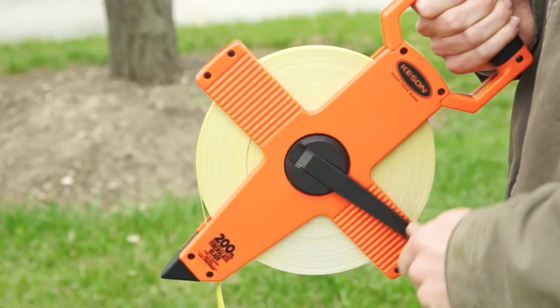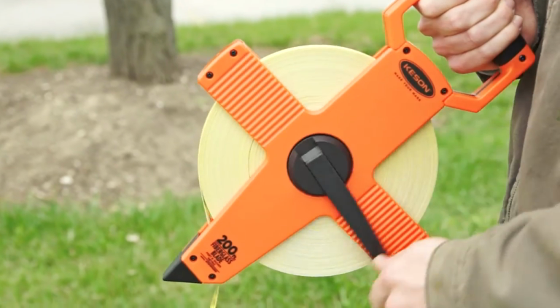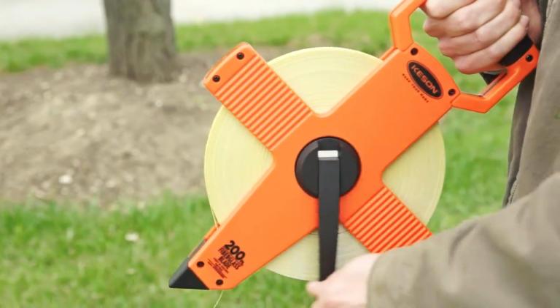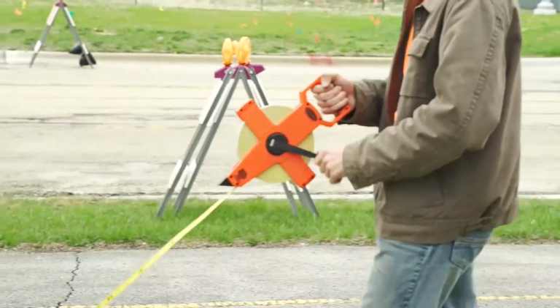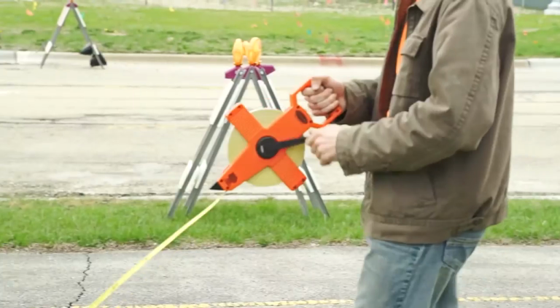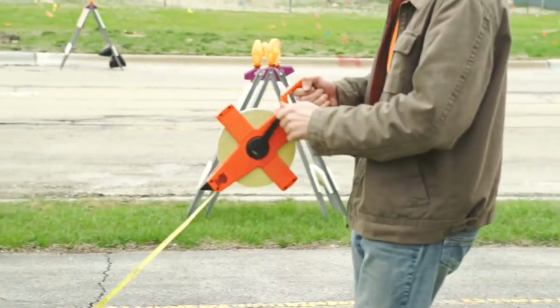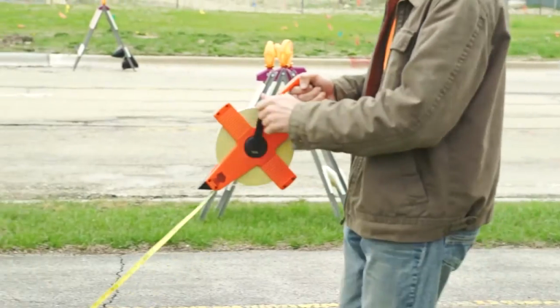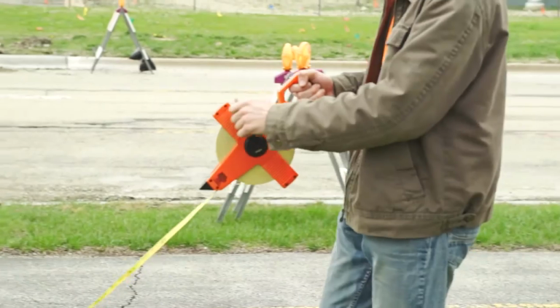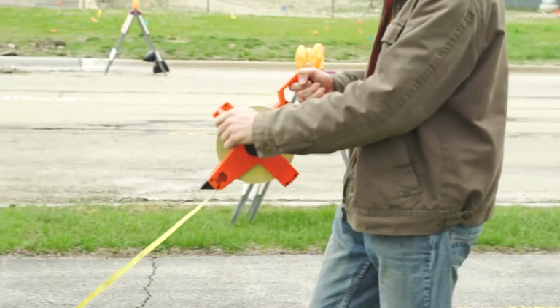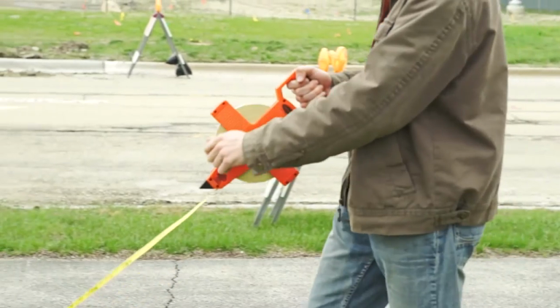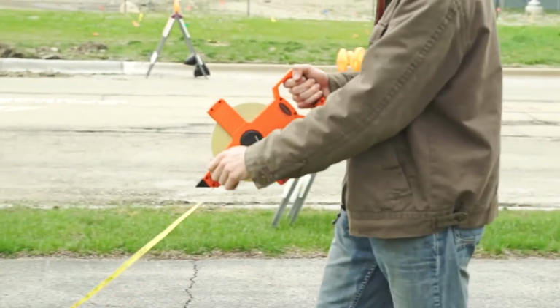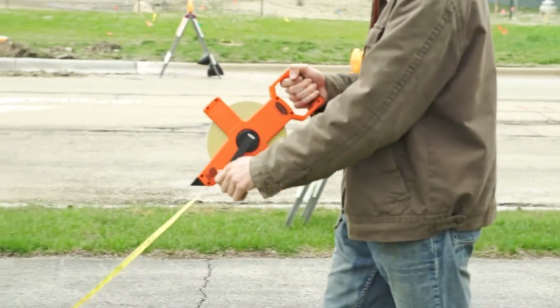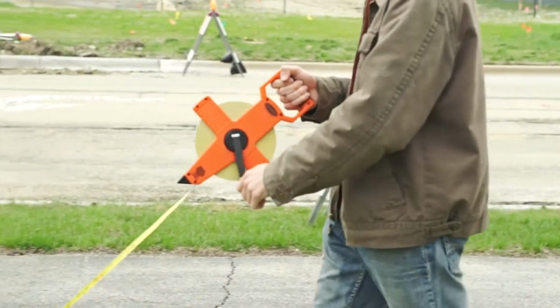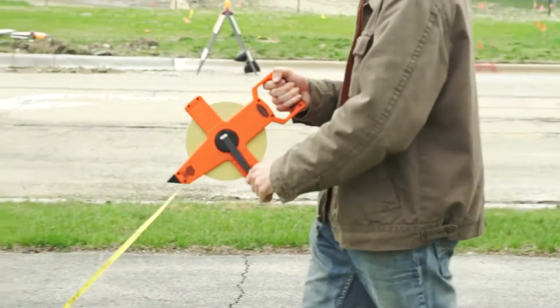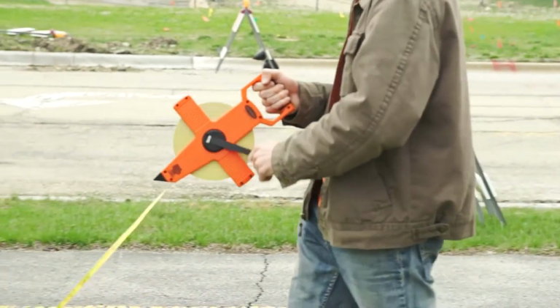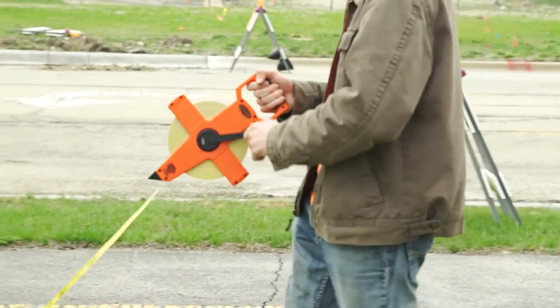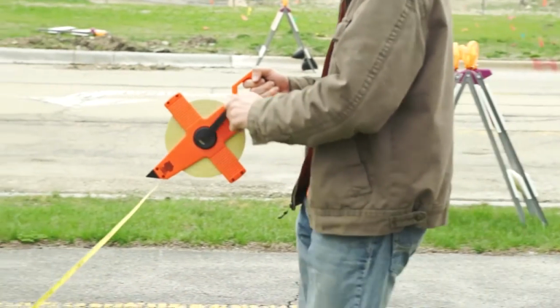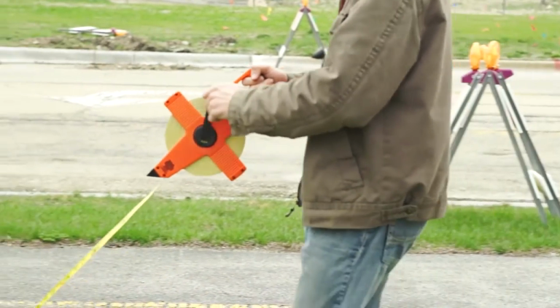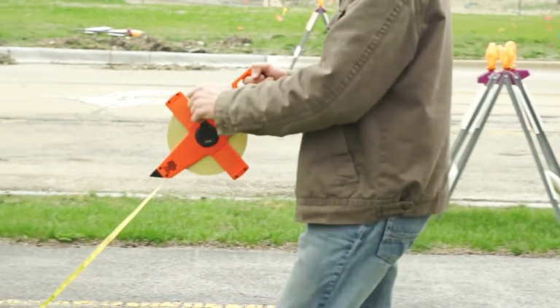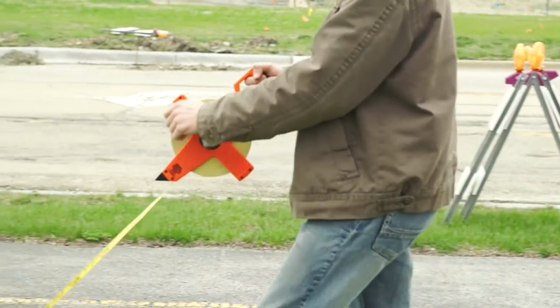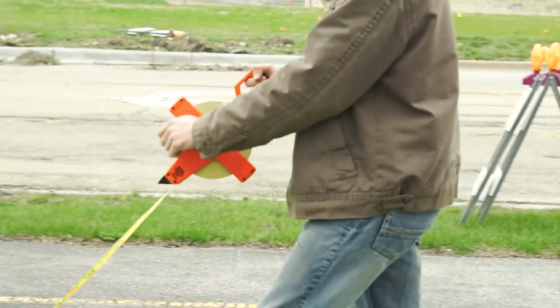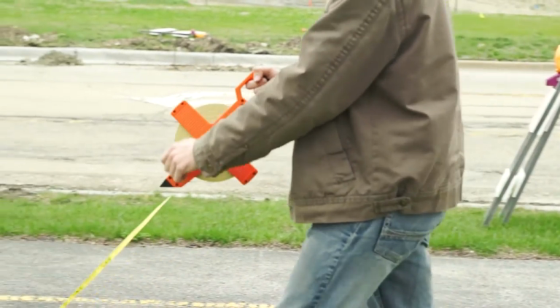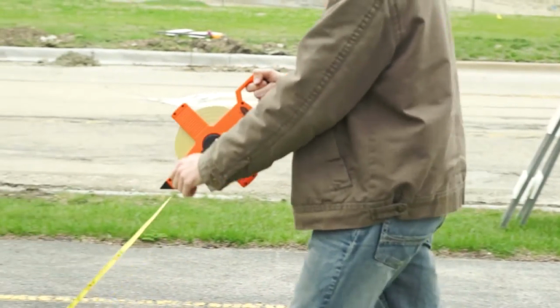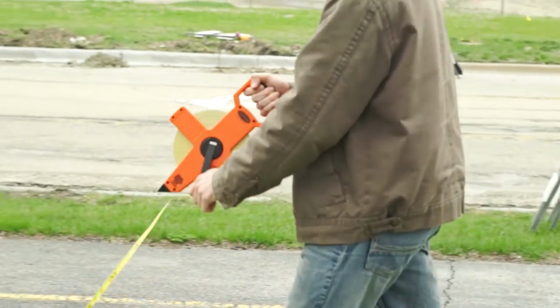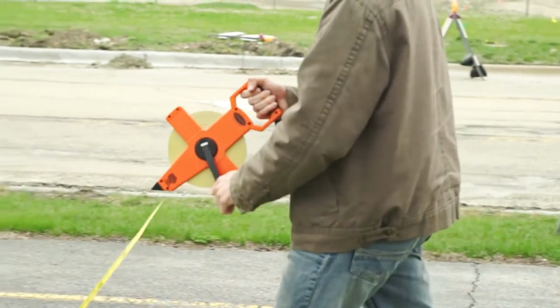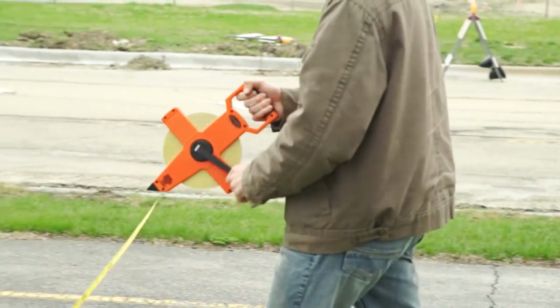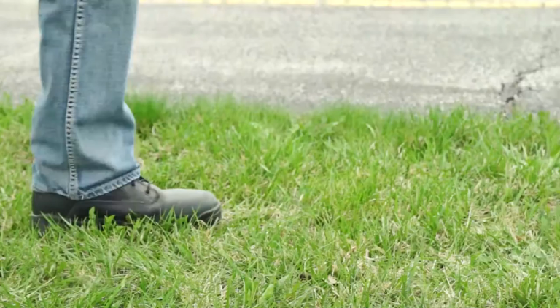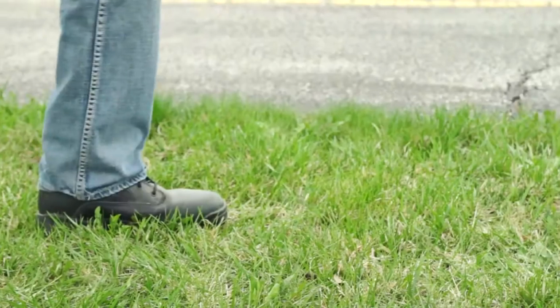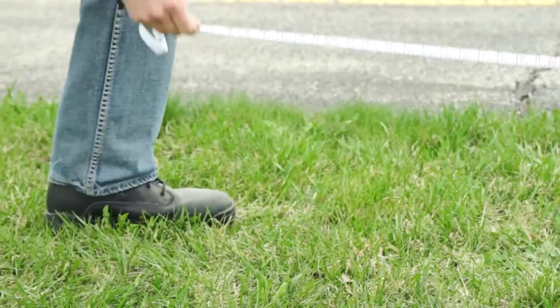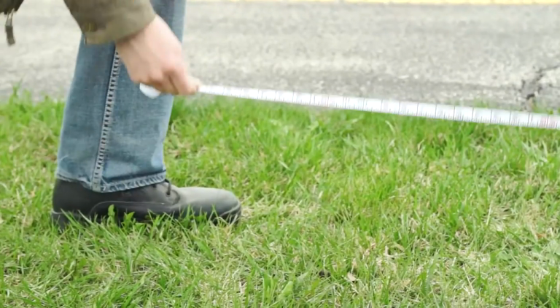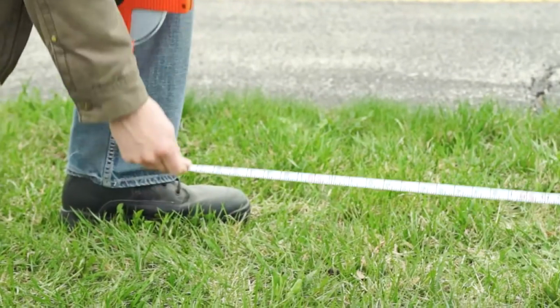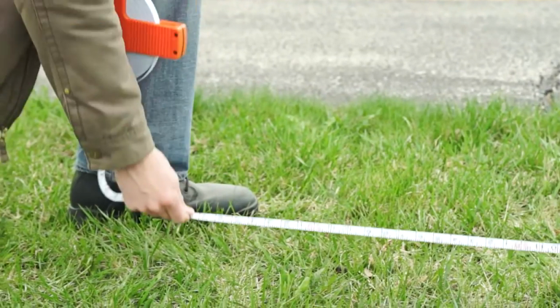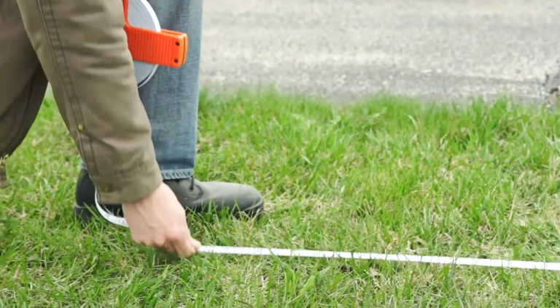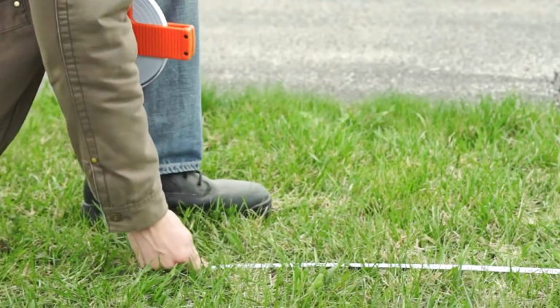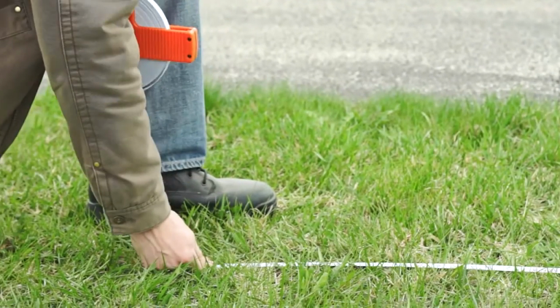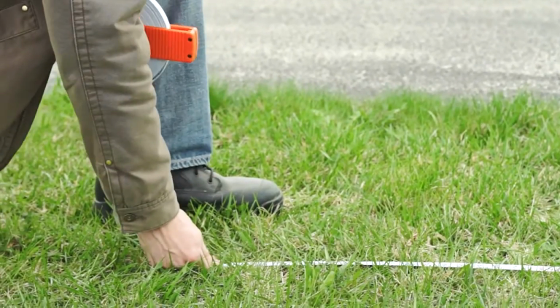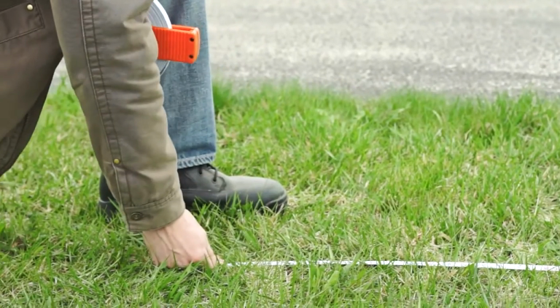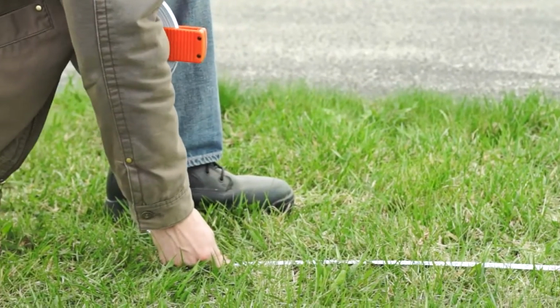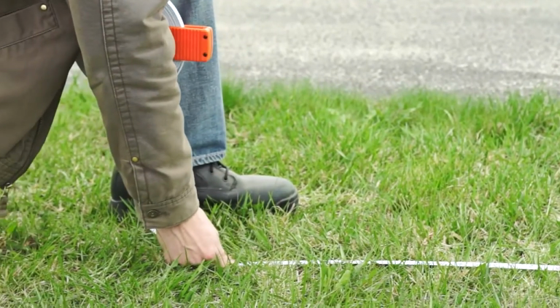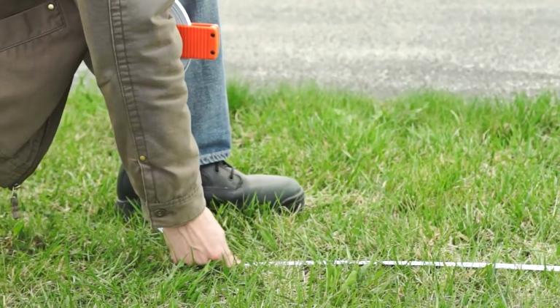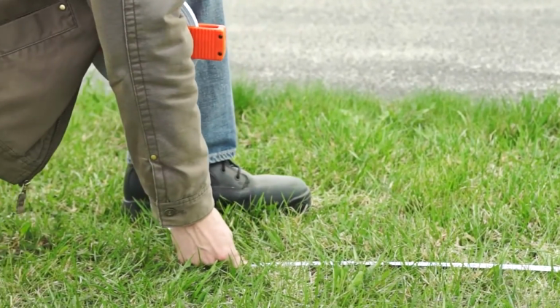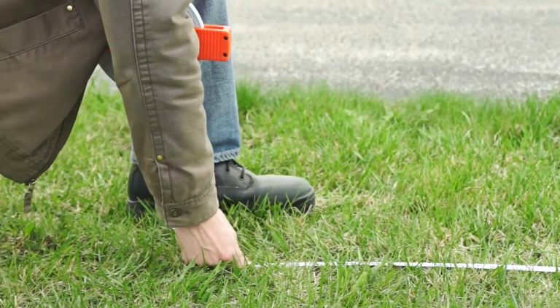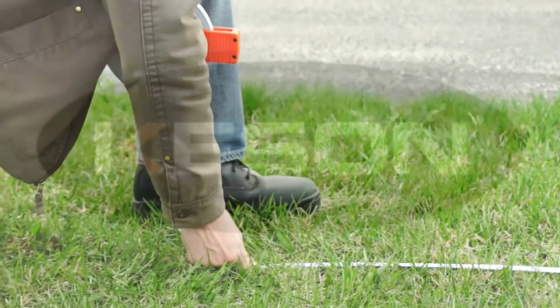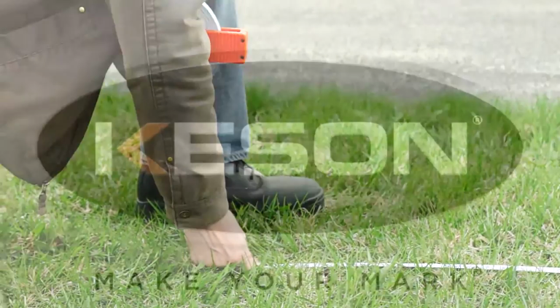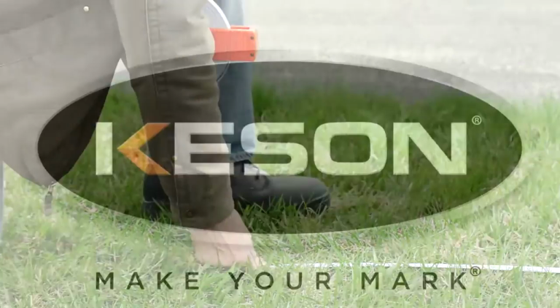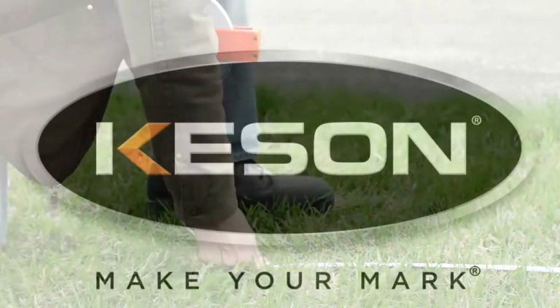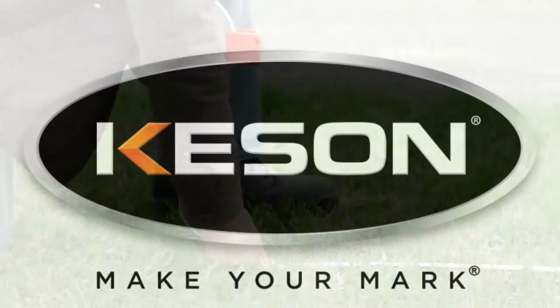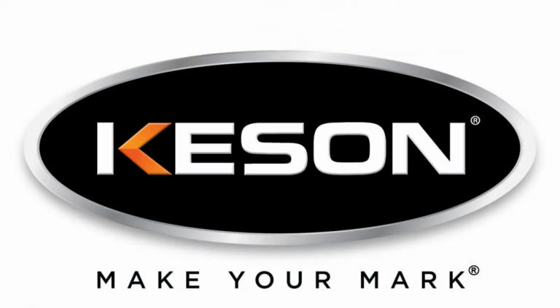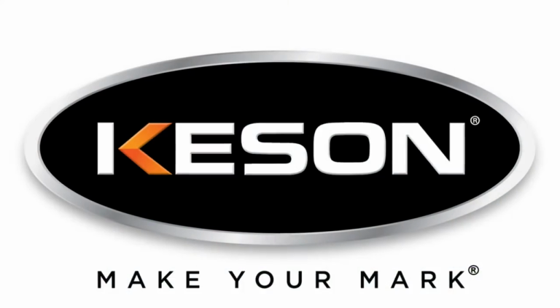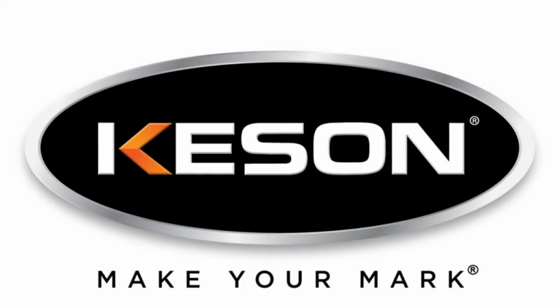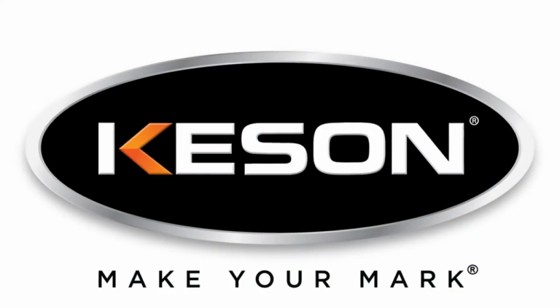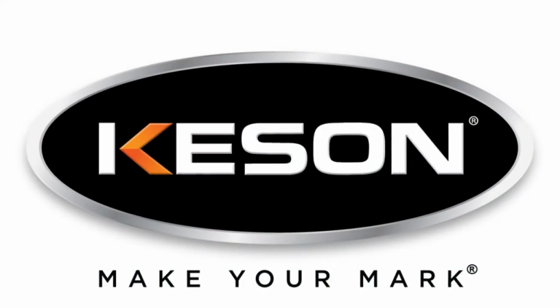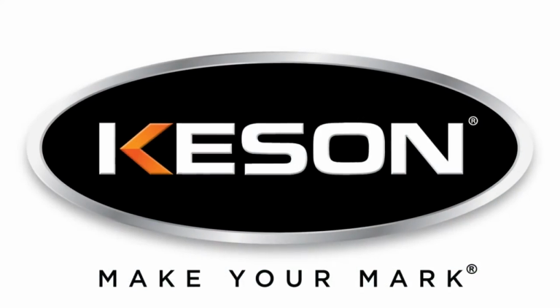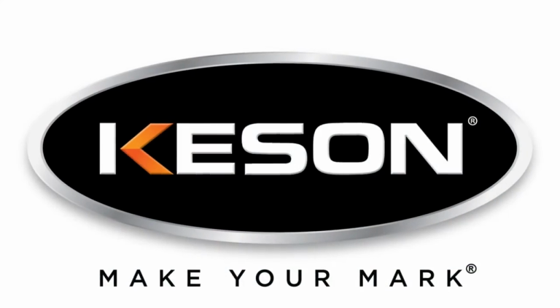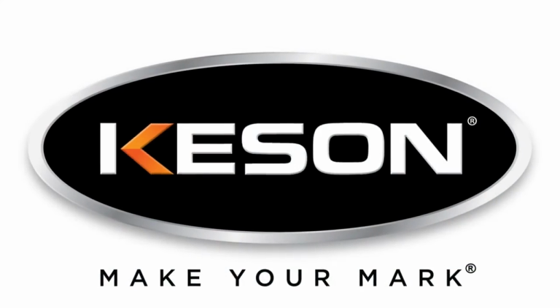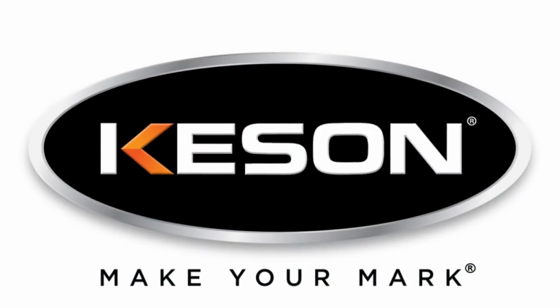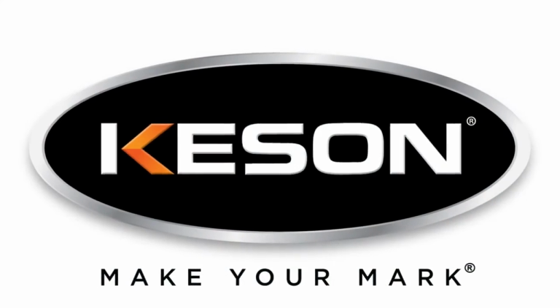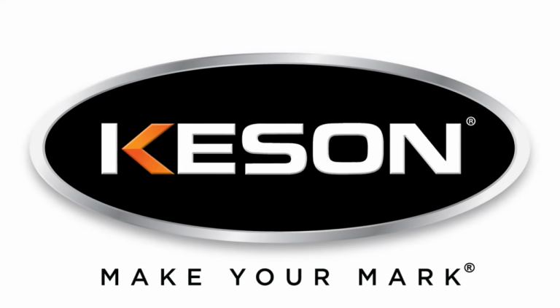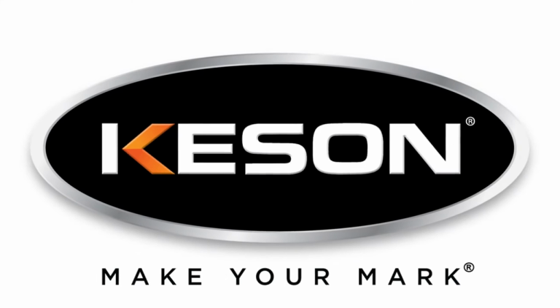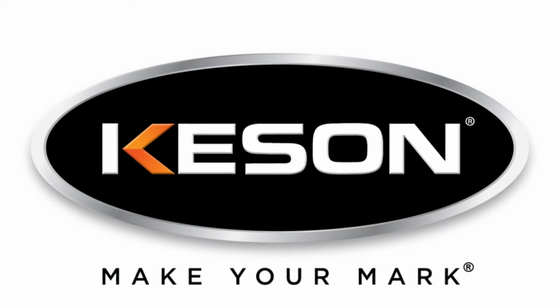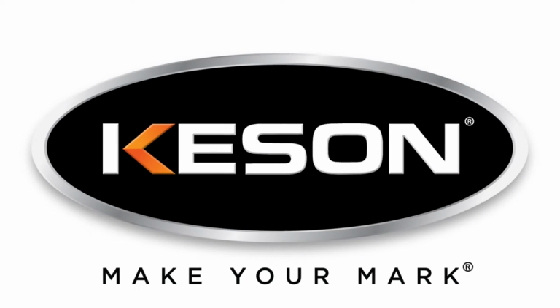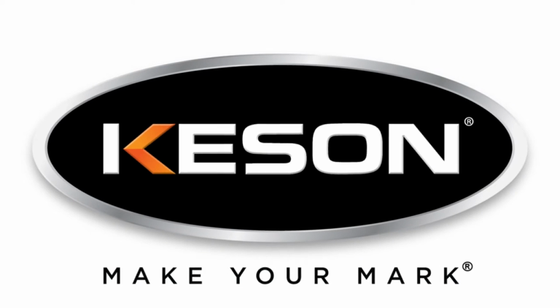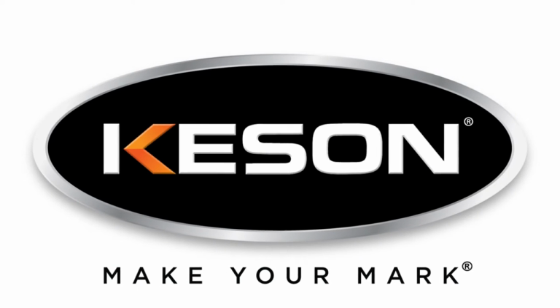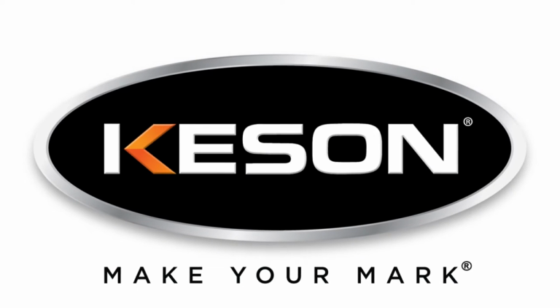If a job is worth doing, it's worth doing right. Make your mark with the OTR Series Fiberglass Measuring Tape.